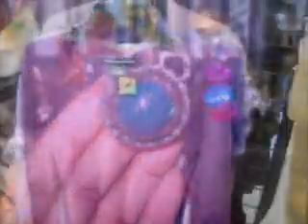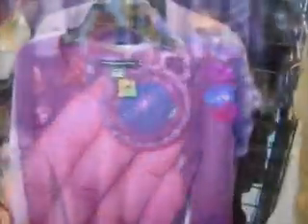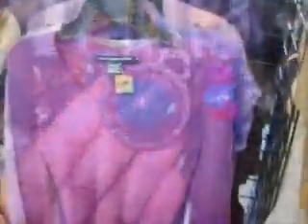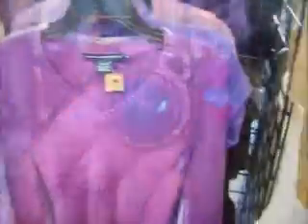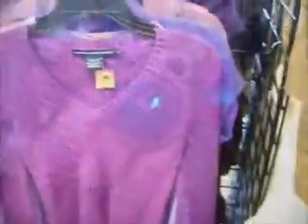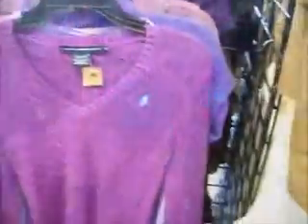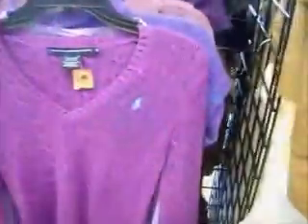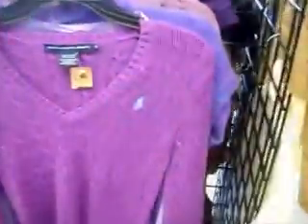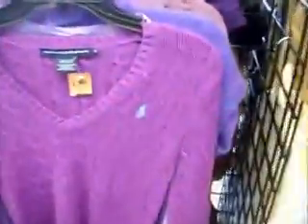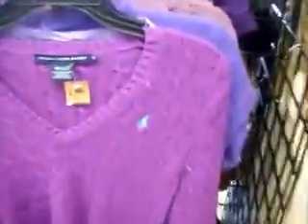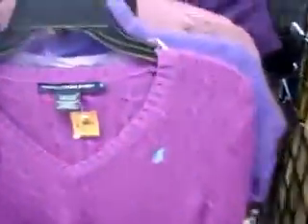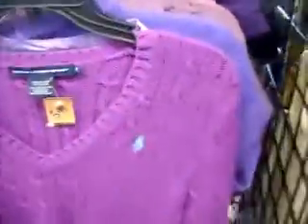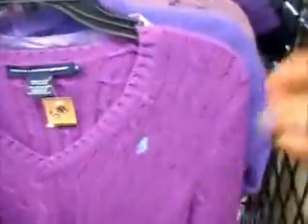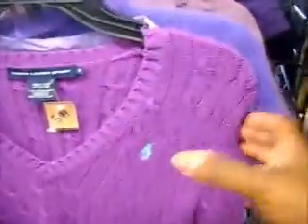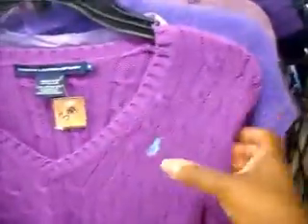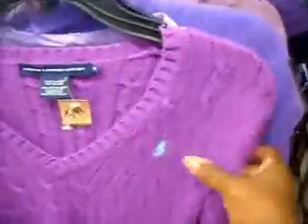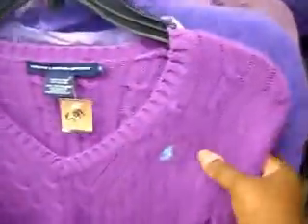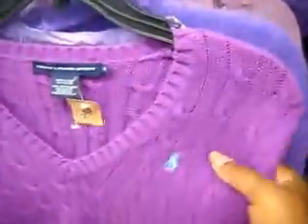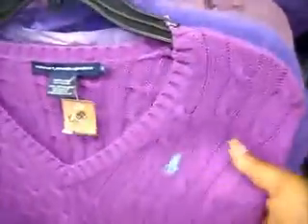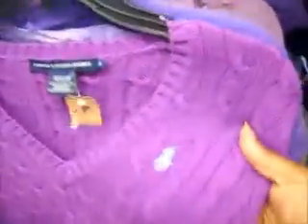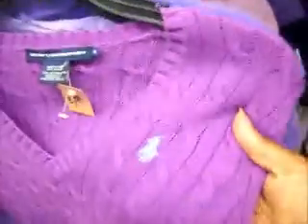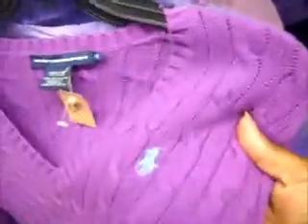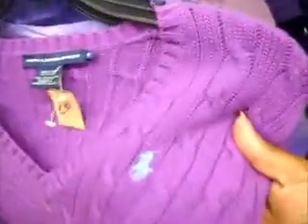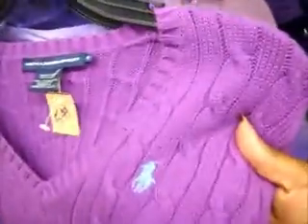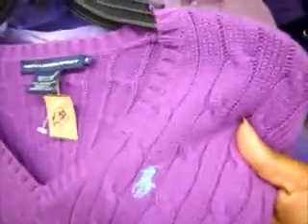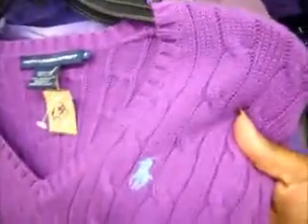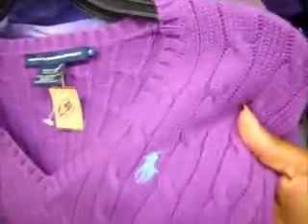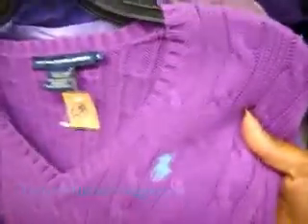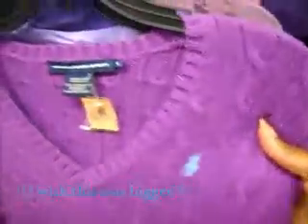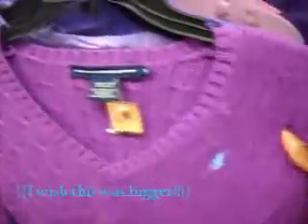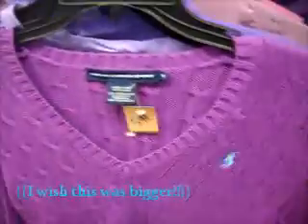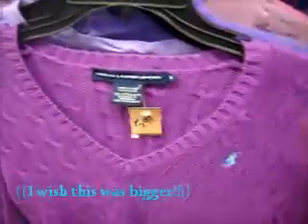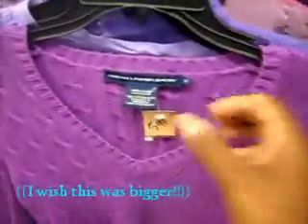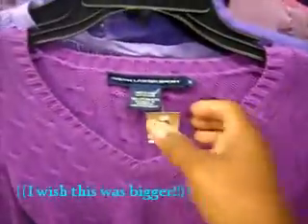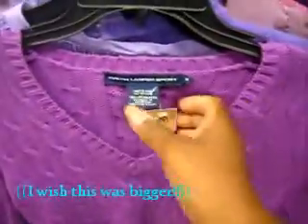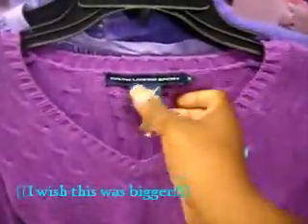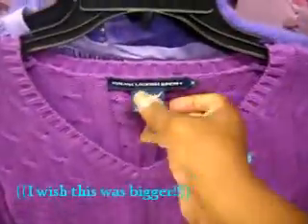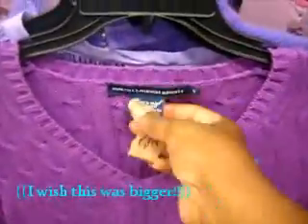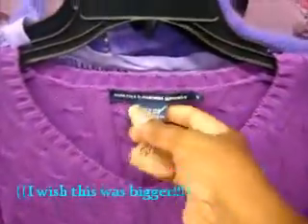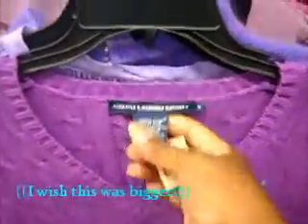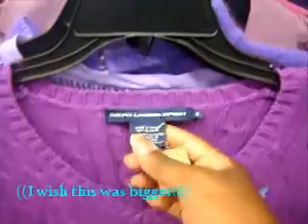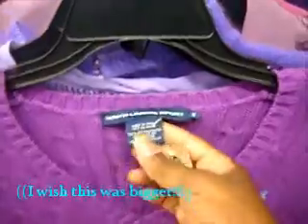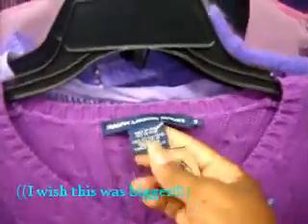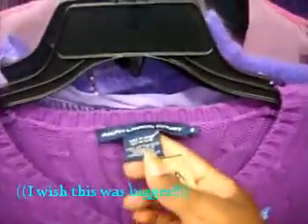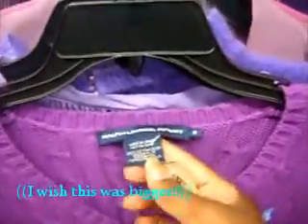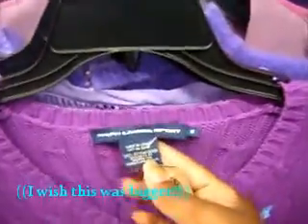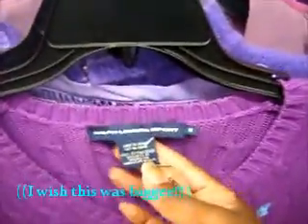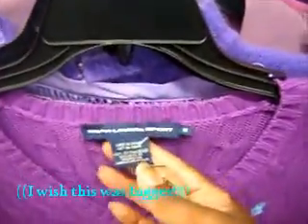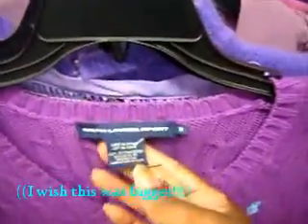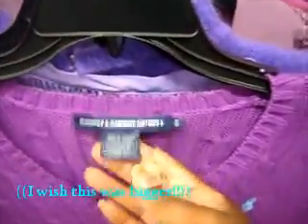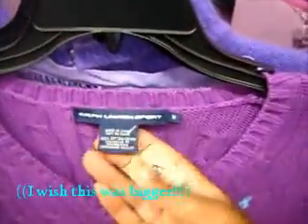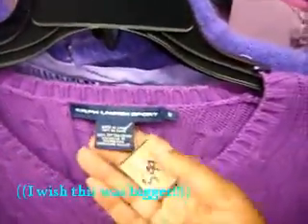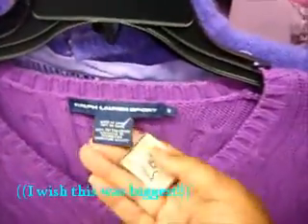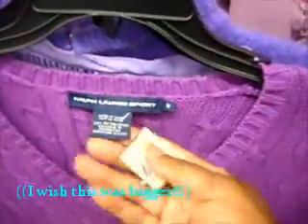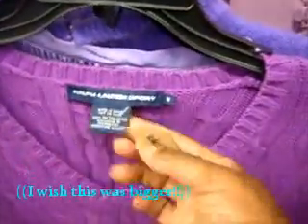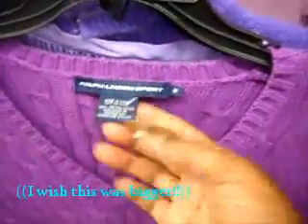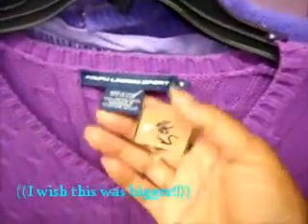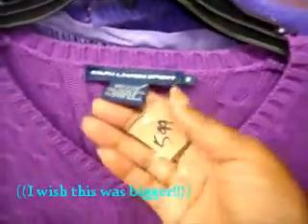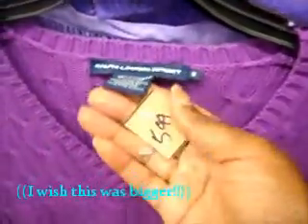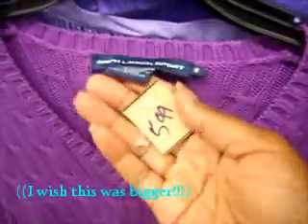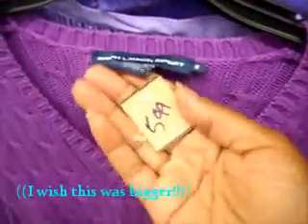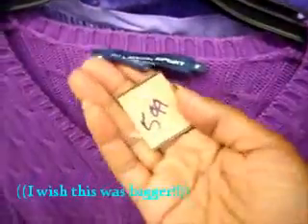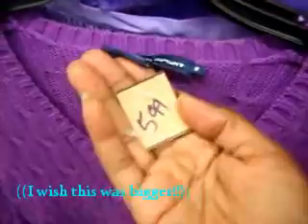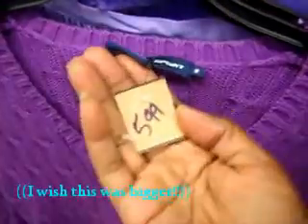This is a cute one — it's a polo sweater. It's Ralph Lauren, but it's $5.99.